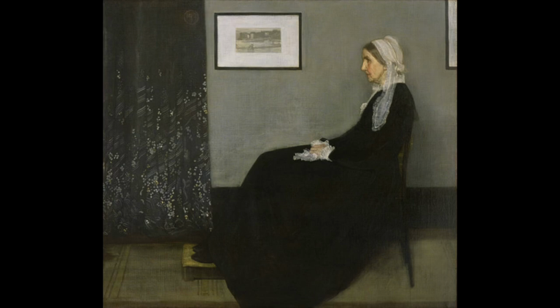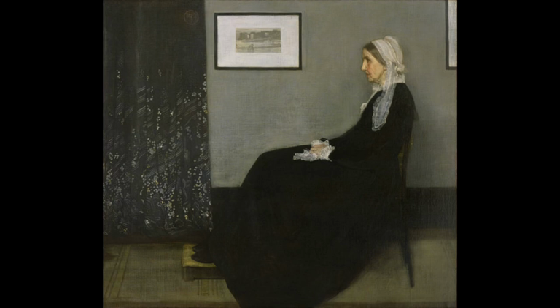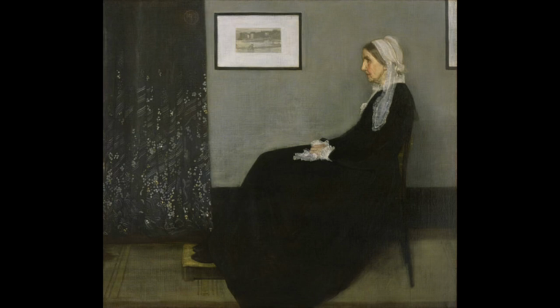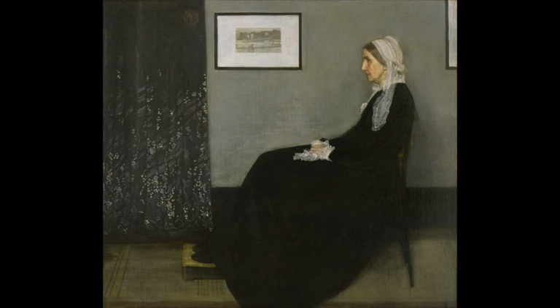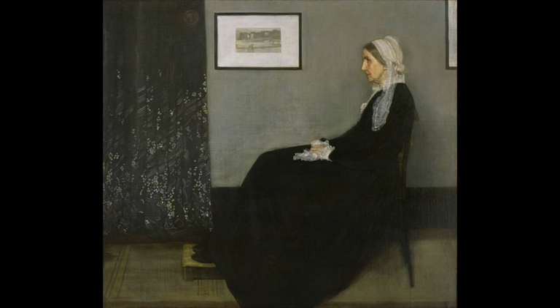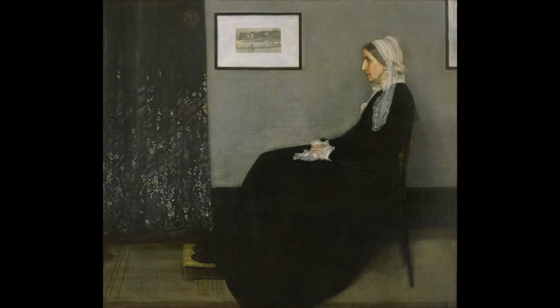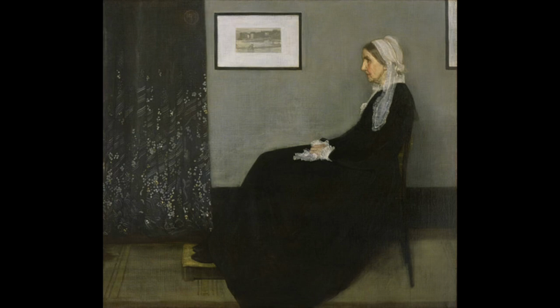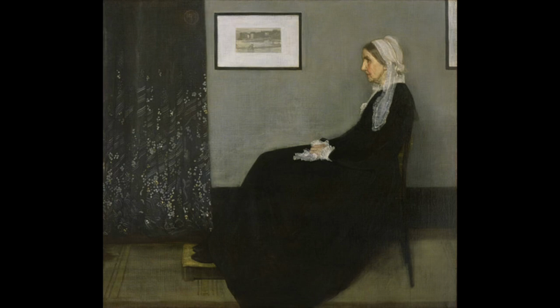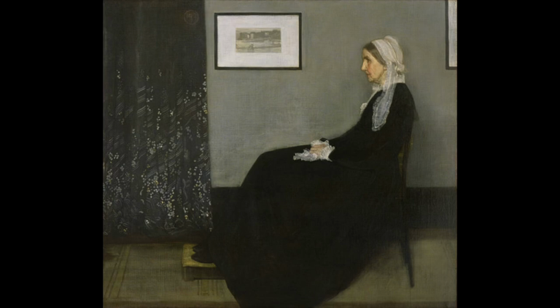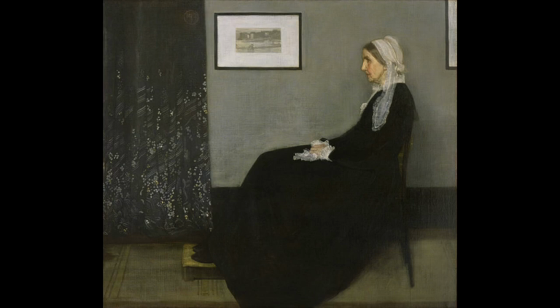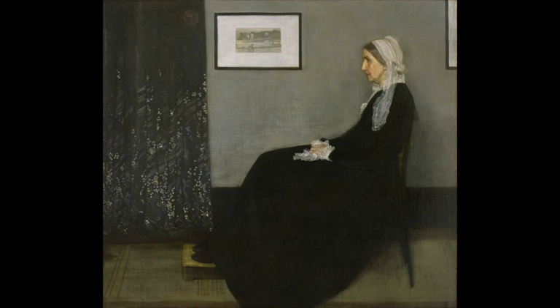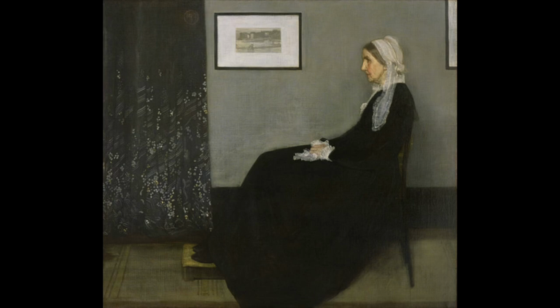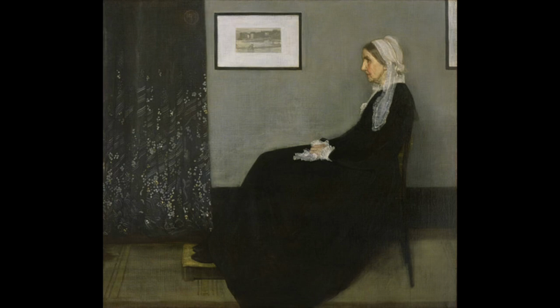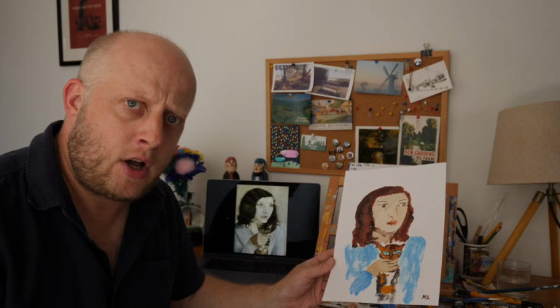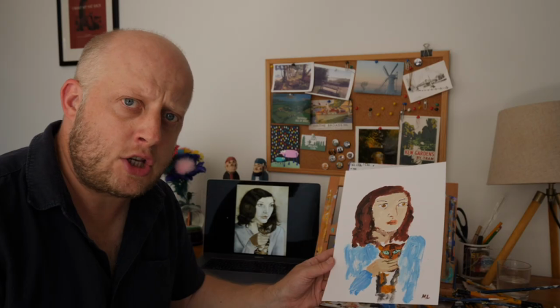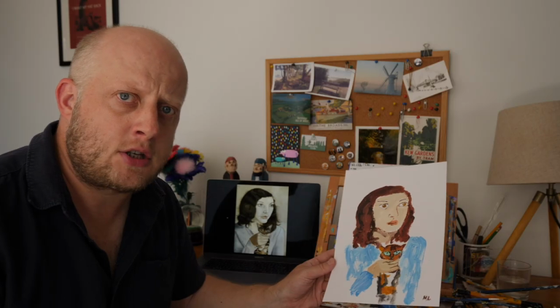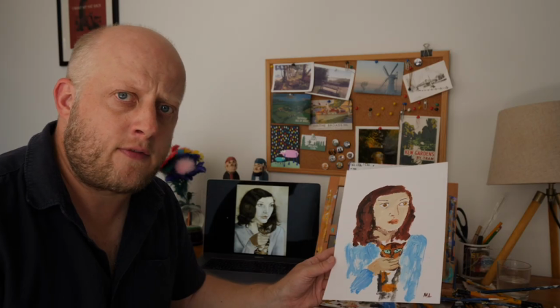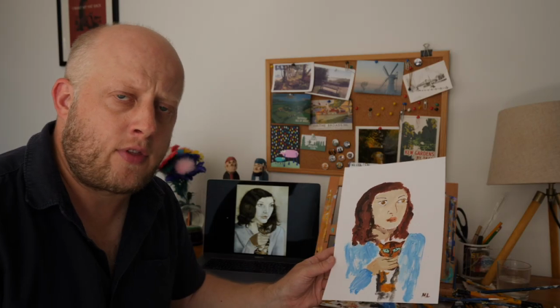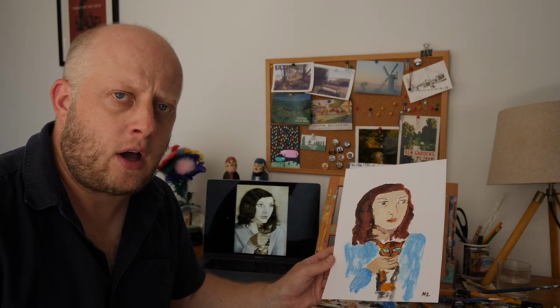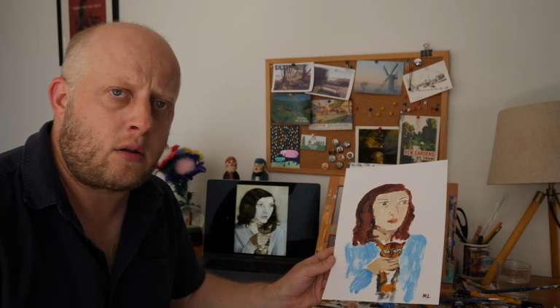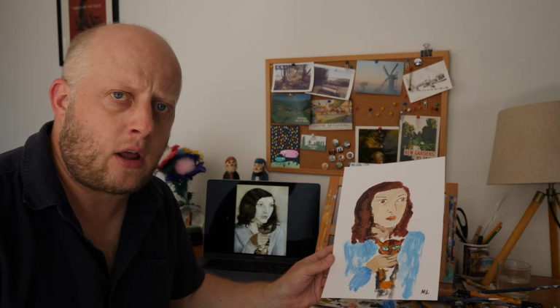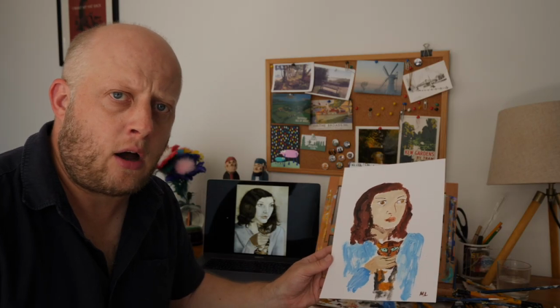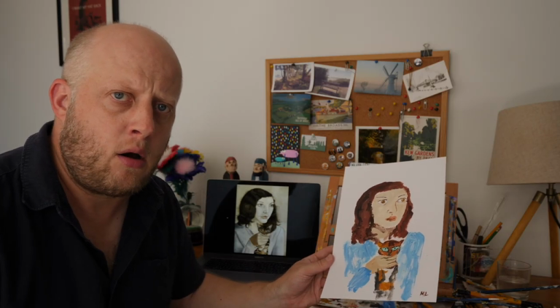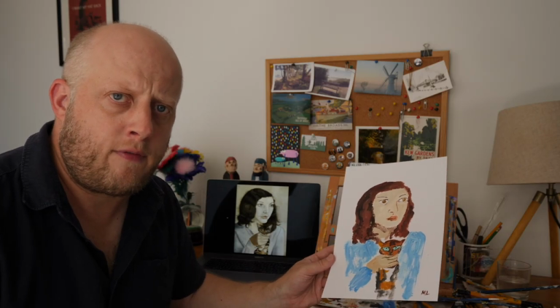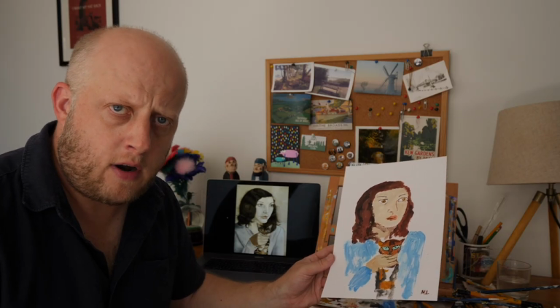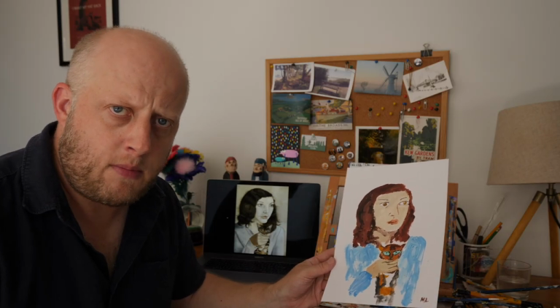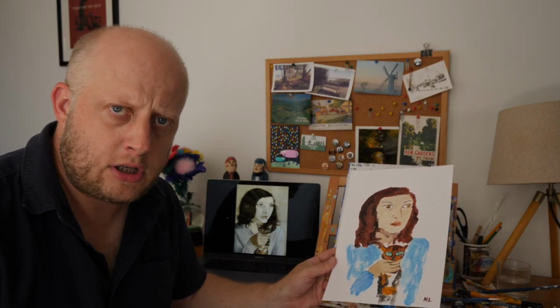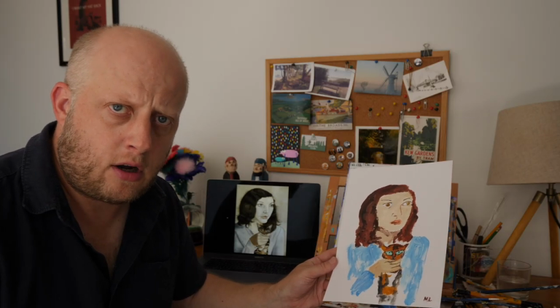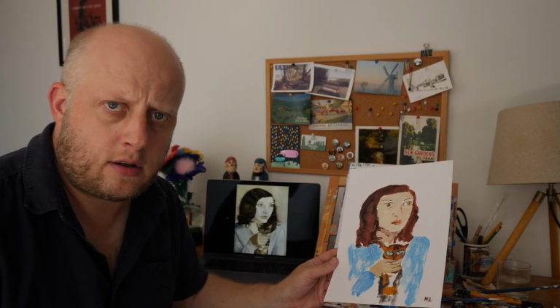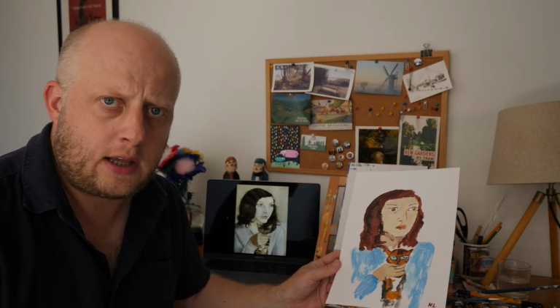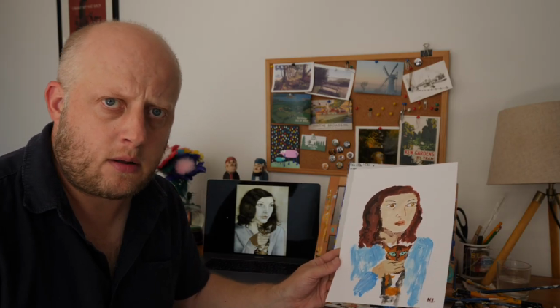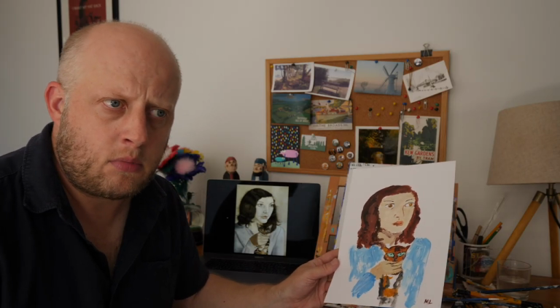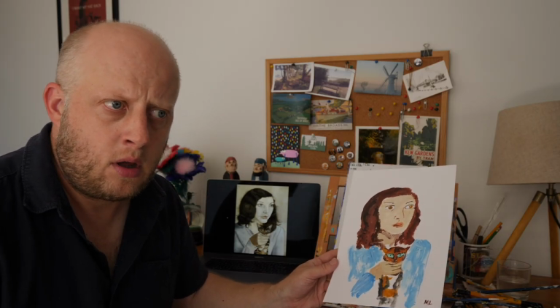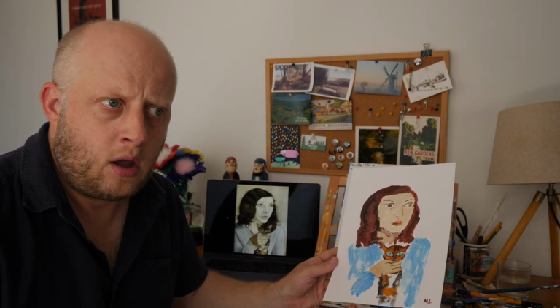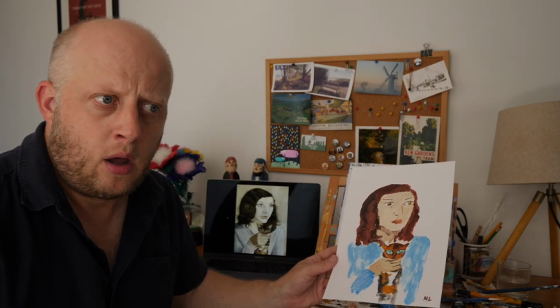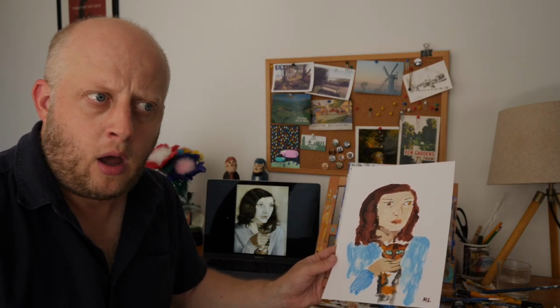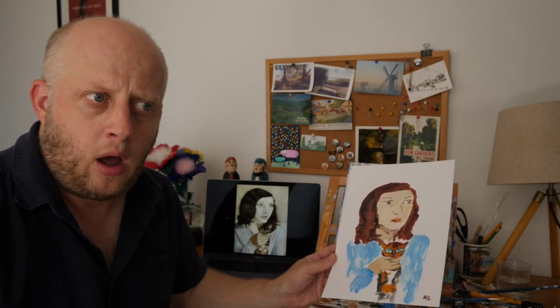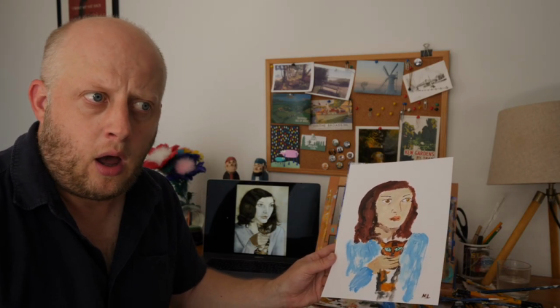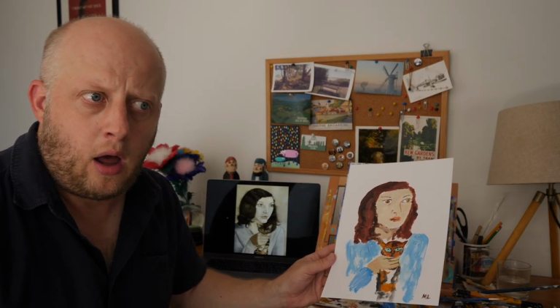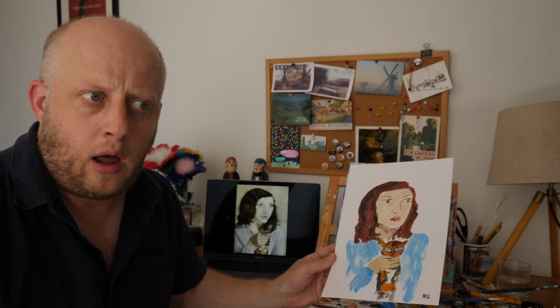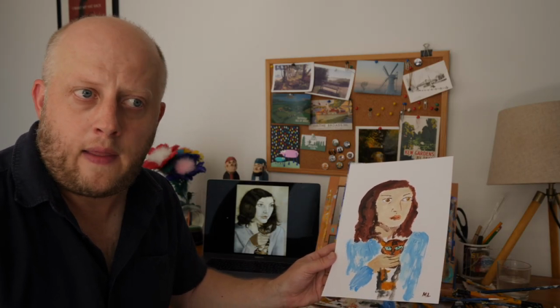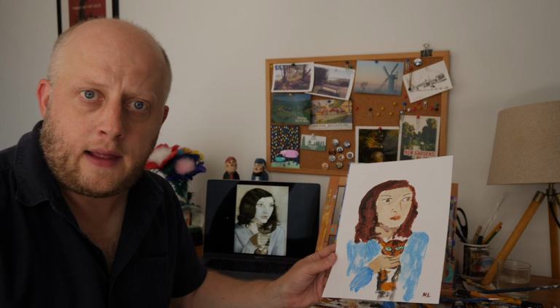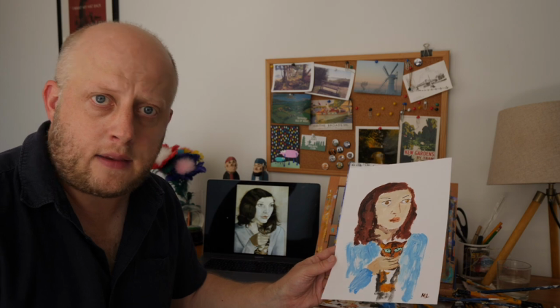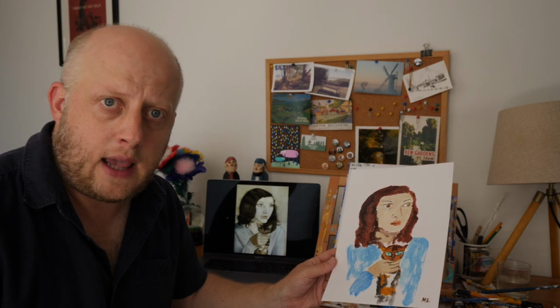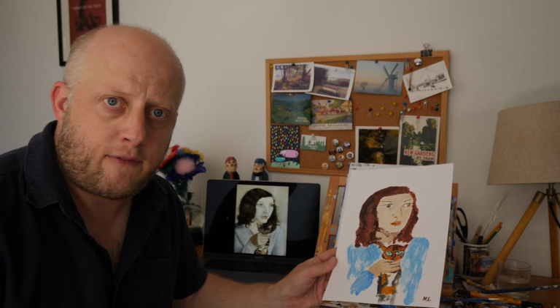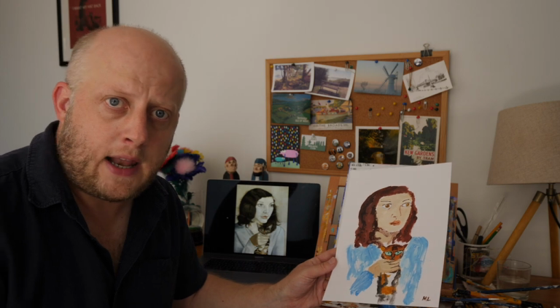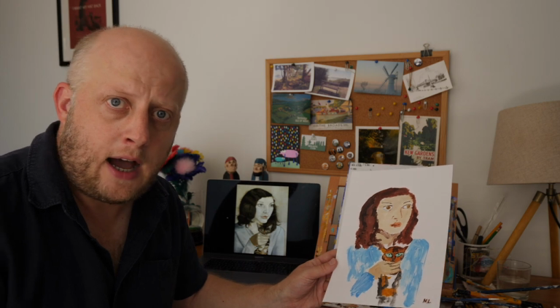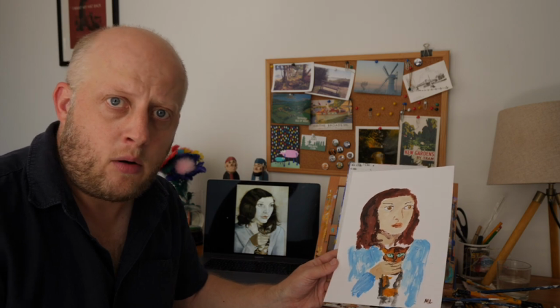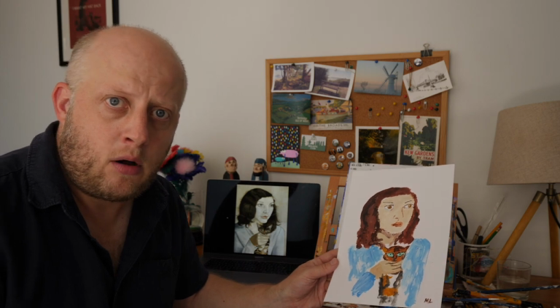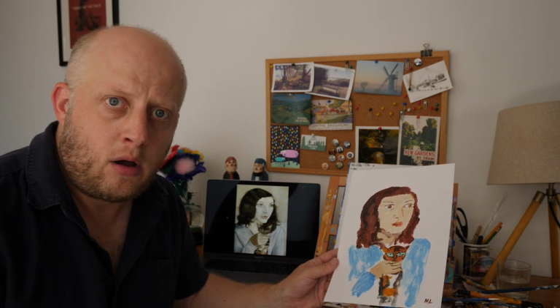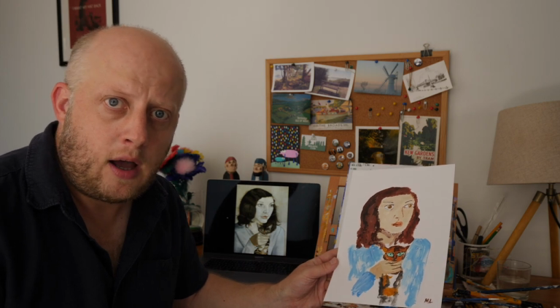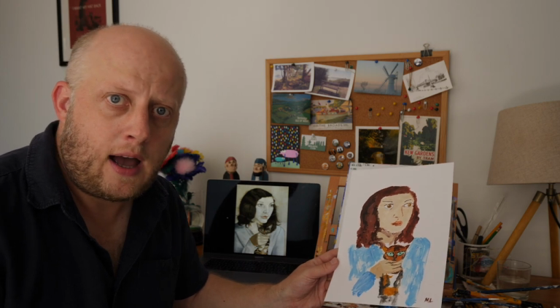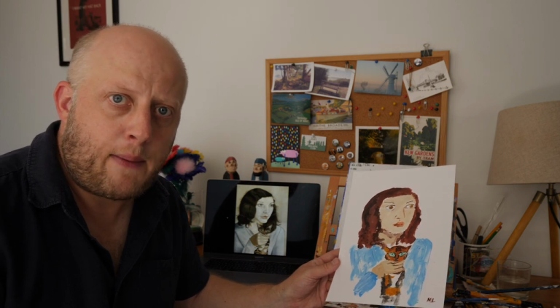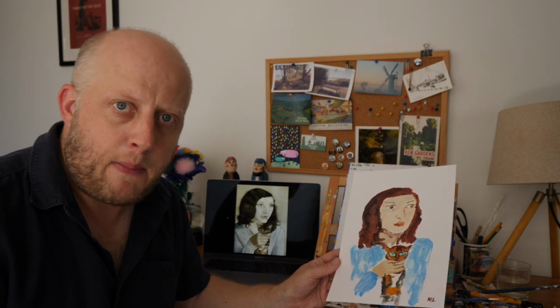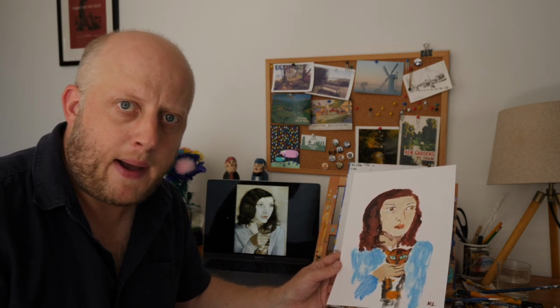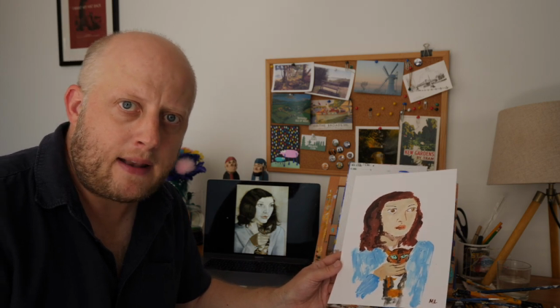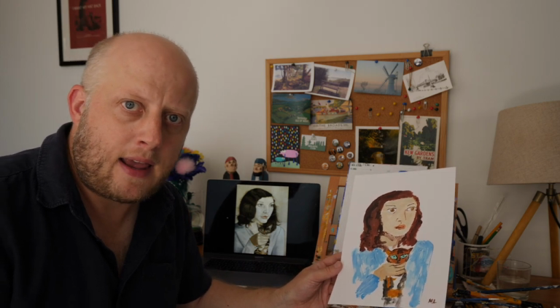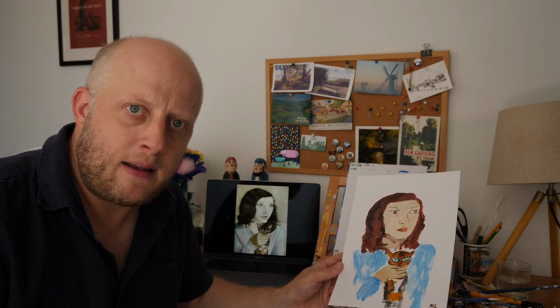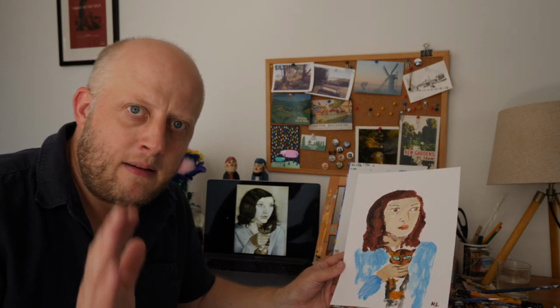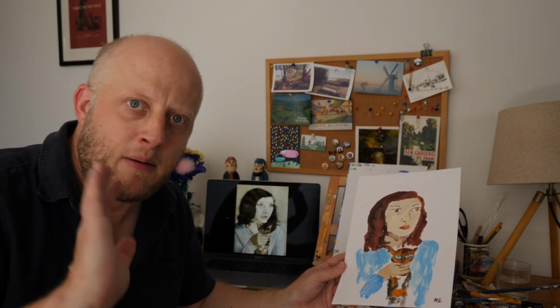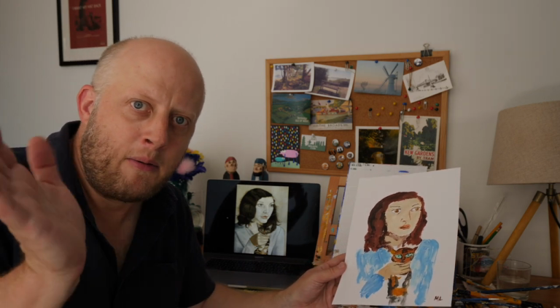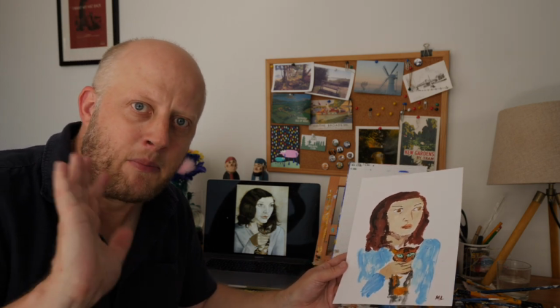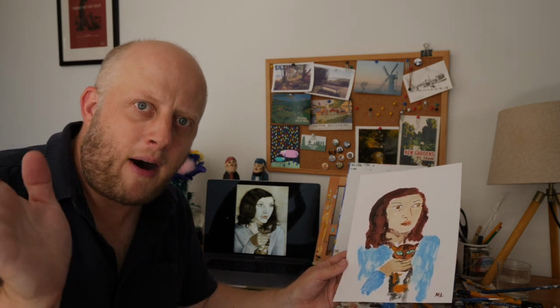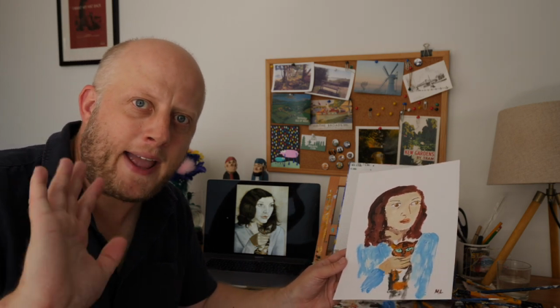So please send me your versions of those — I would very much like to see them. And that's it for now. Happy painting. Bye.